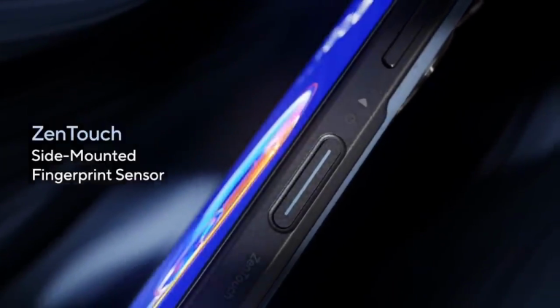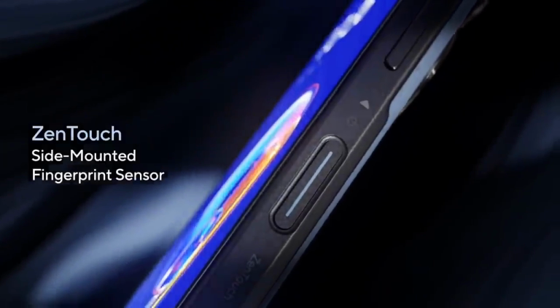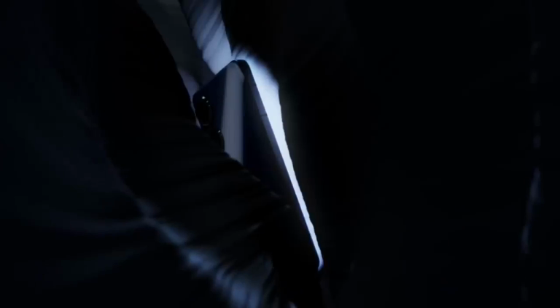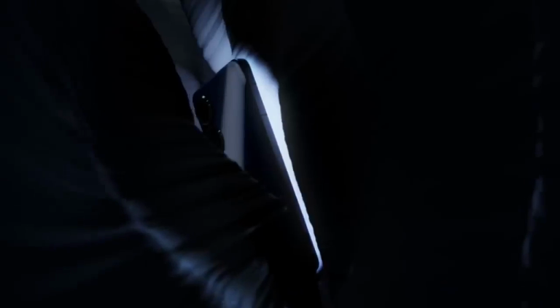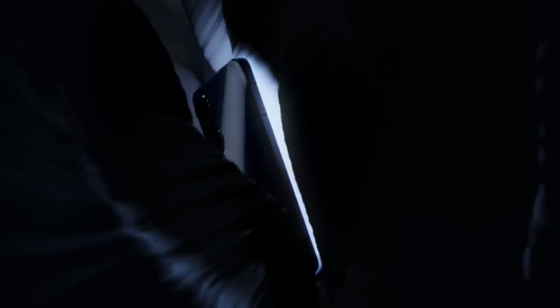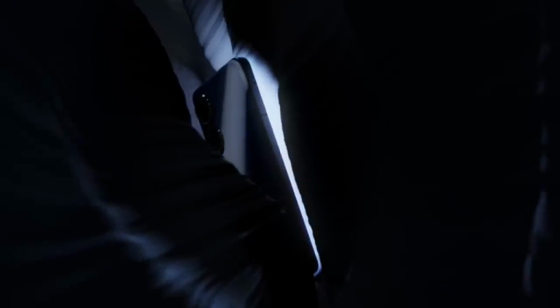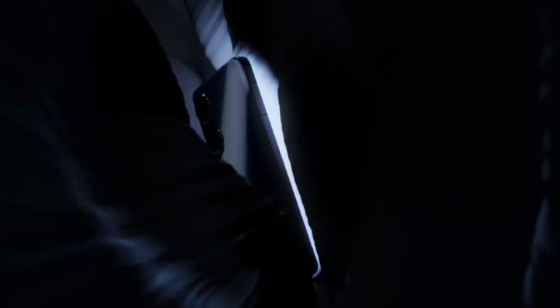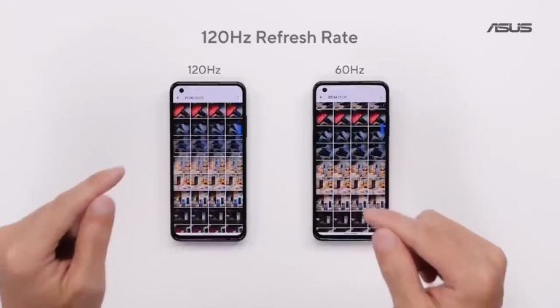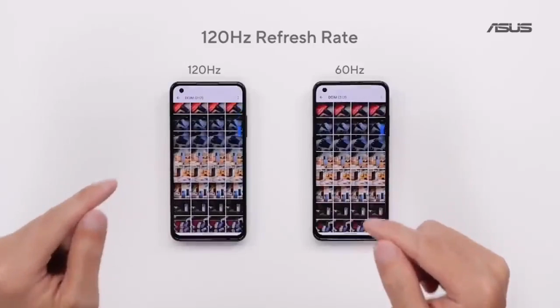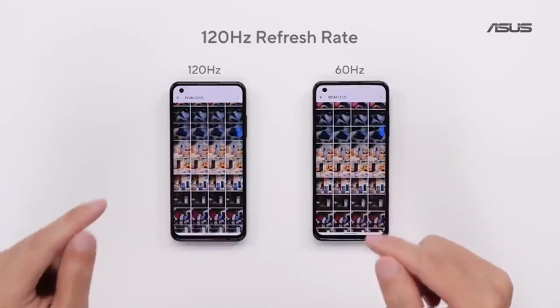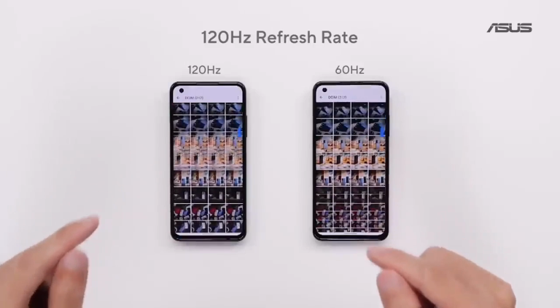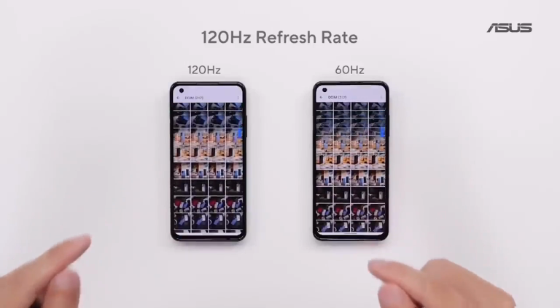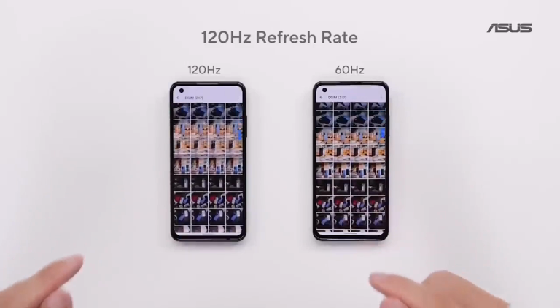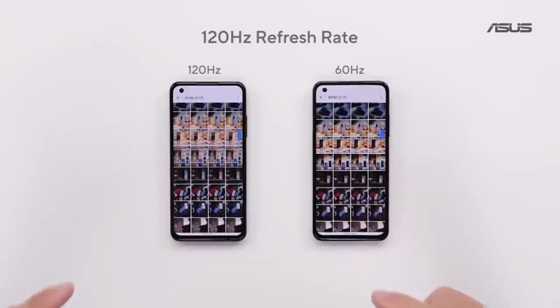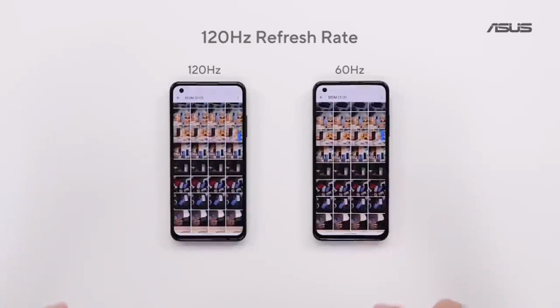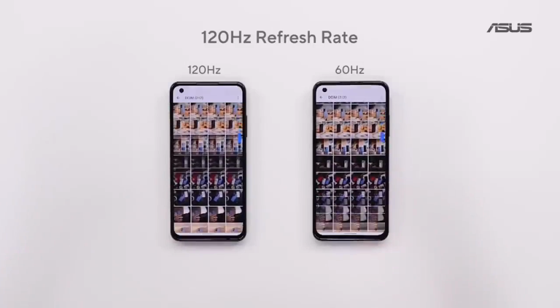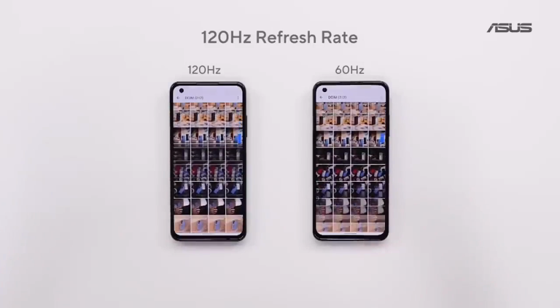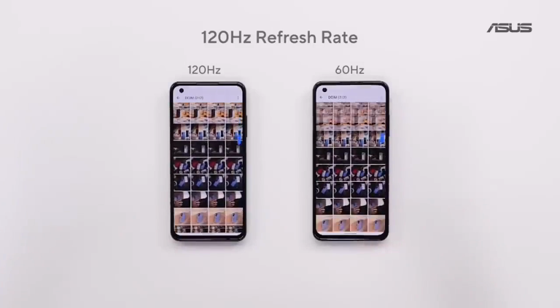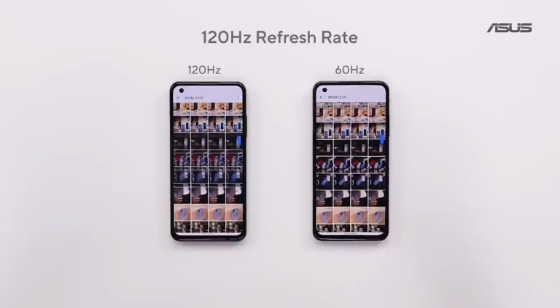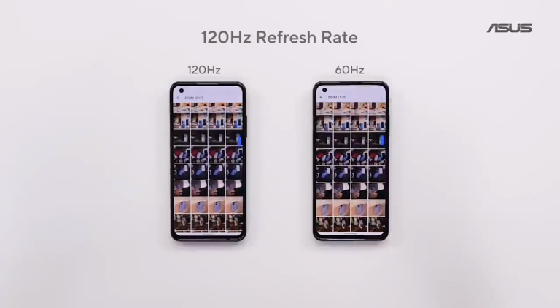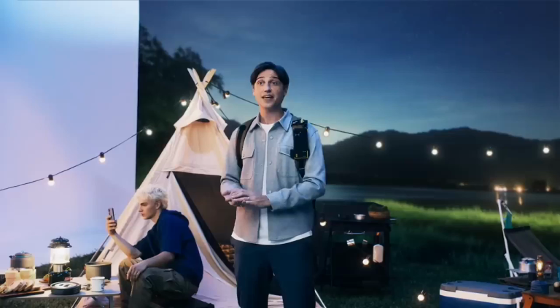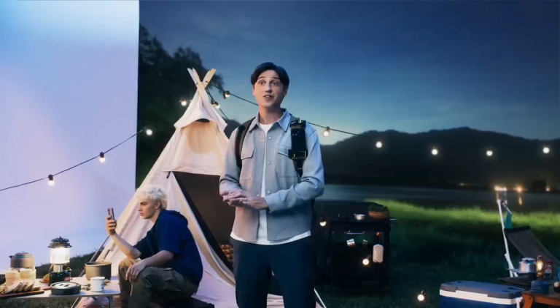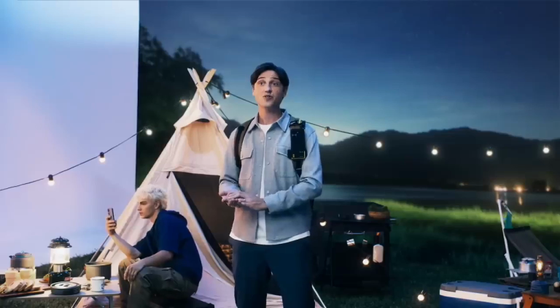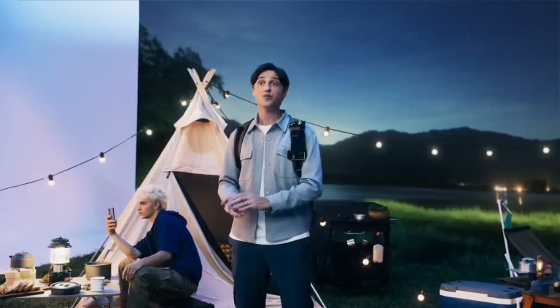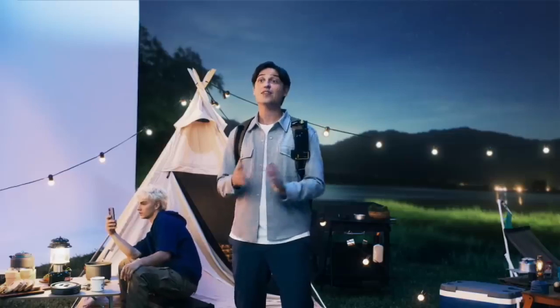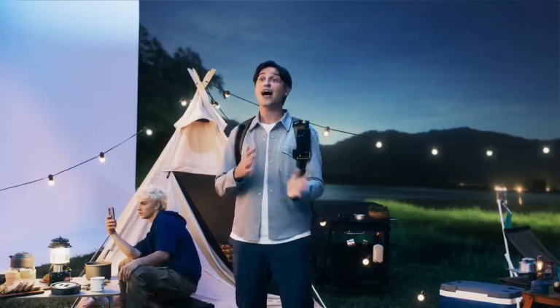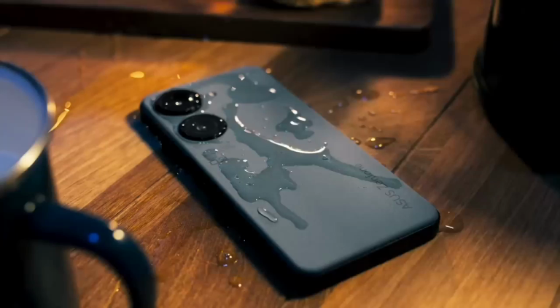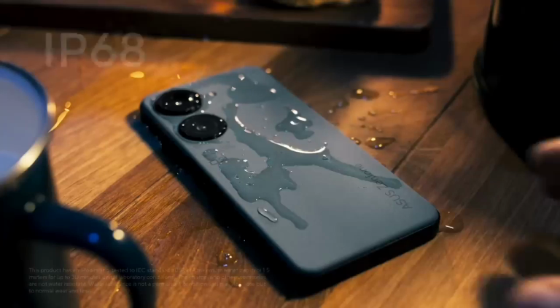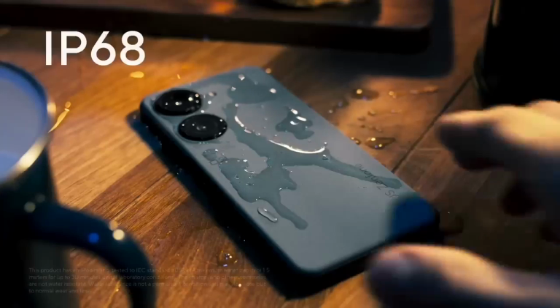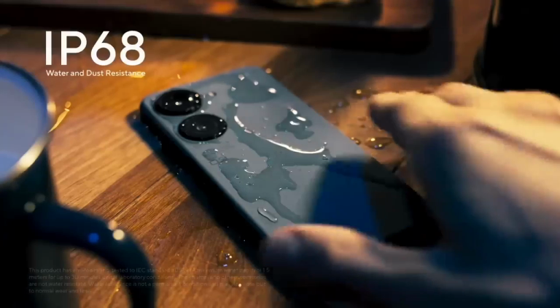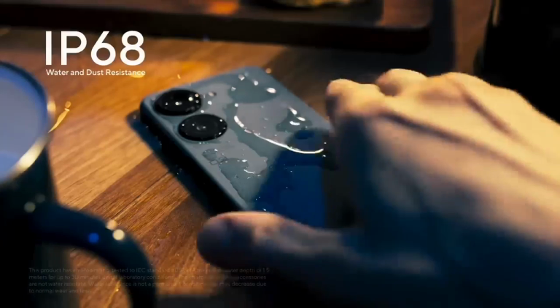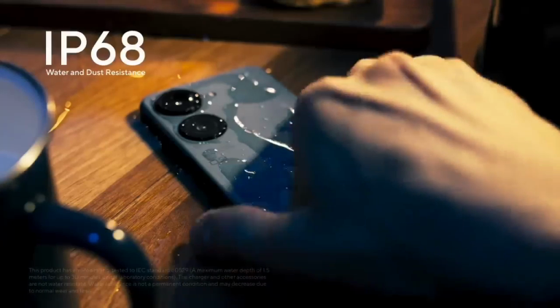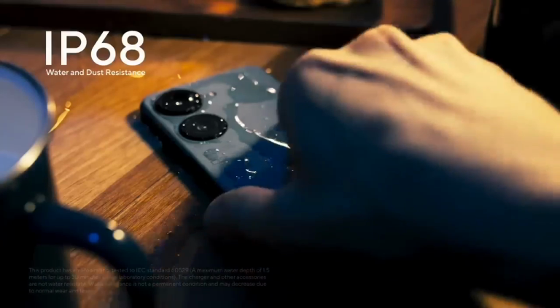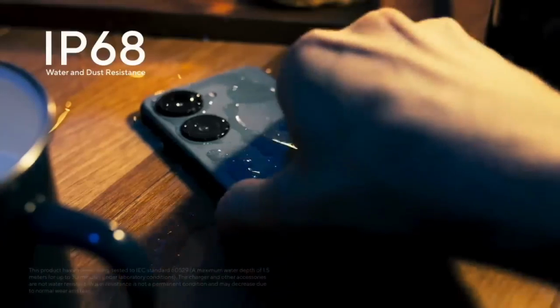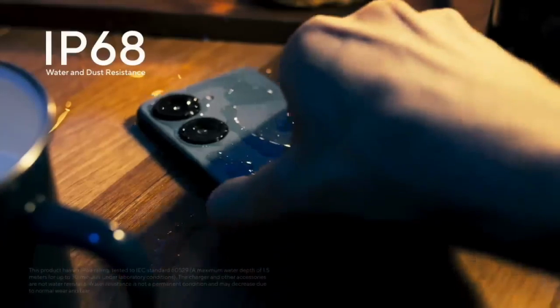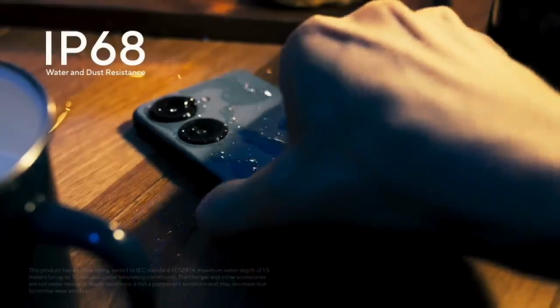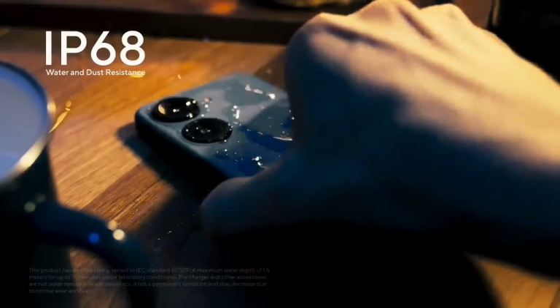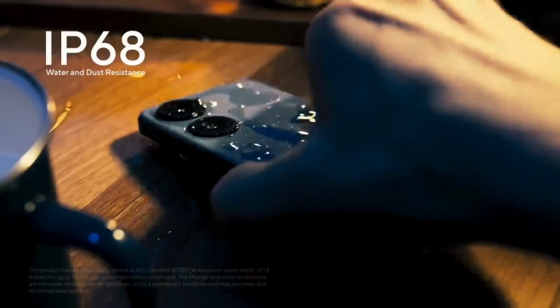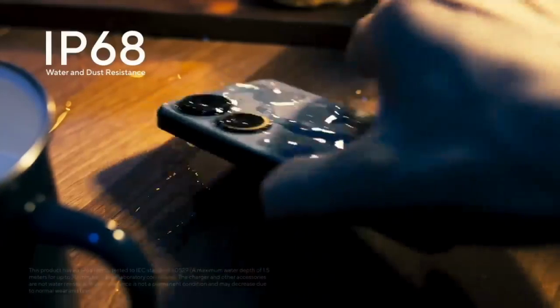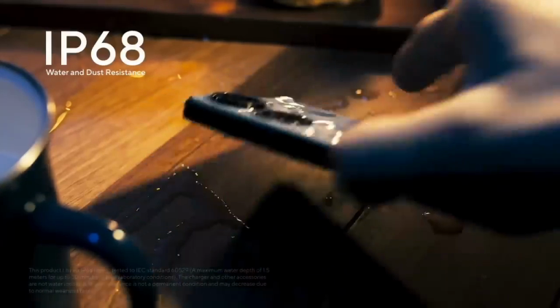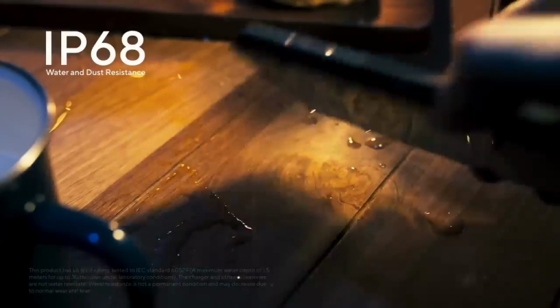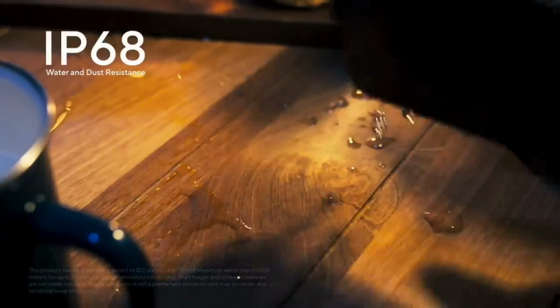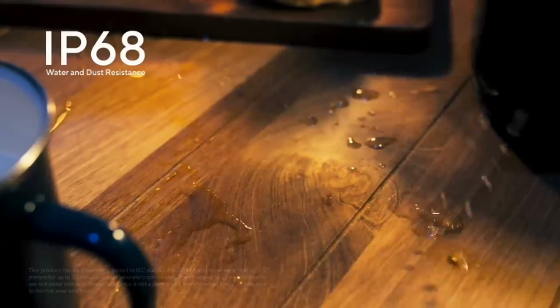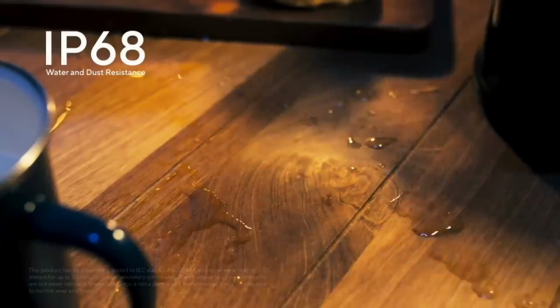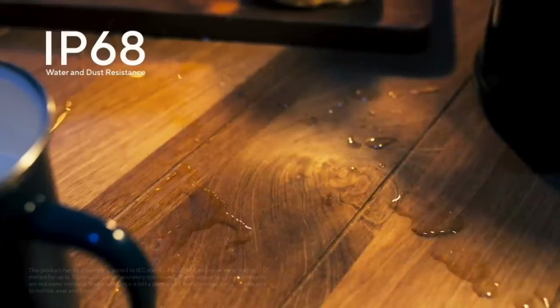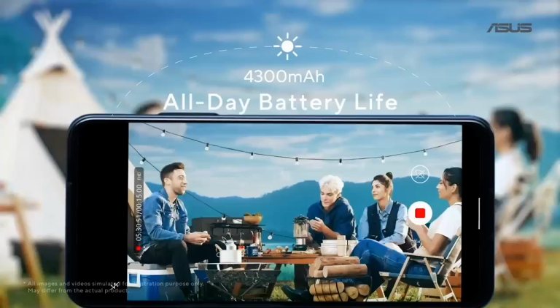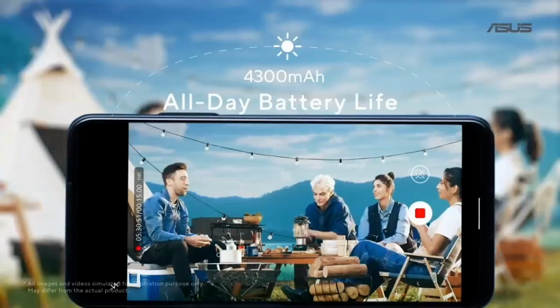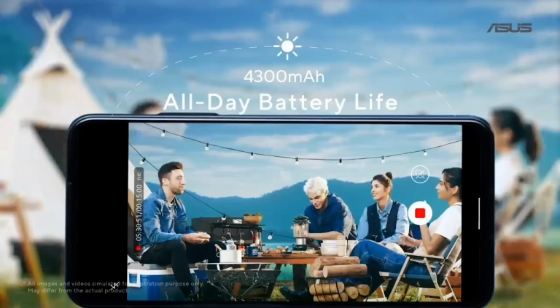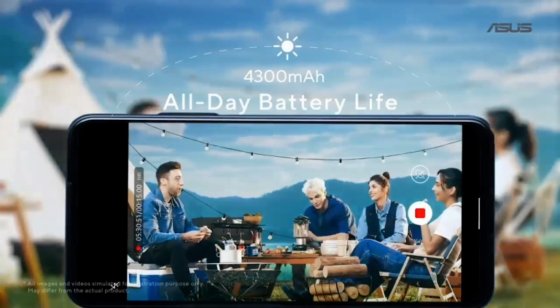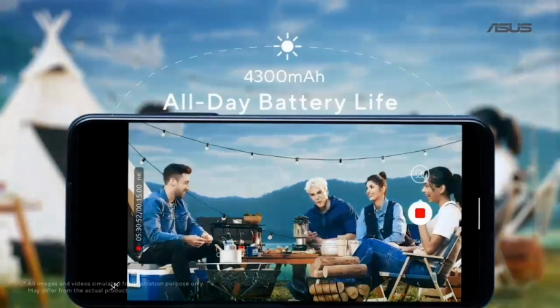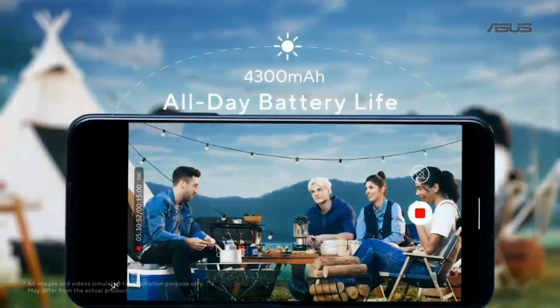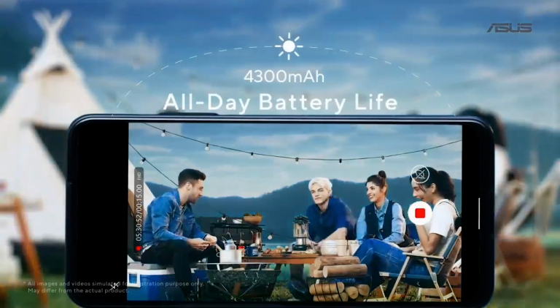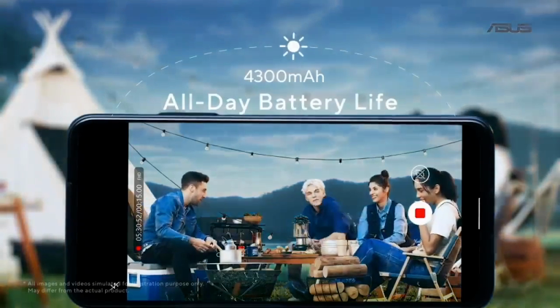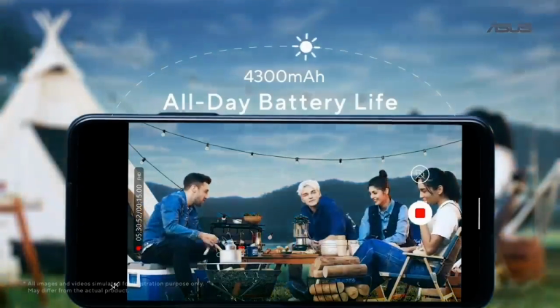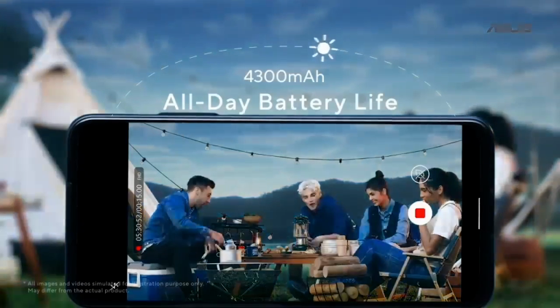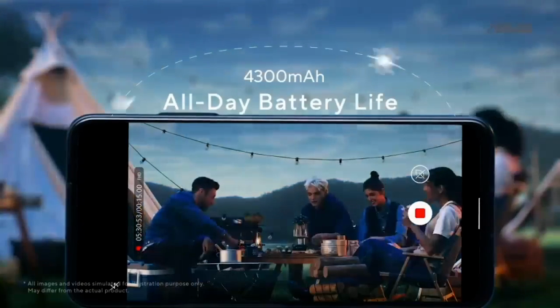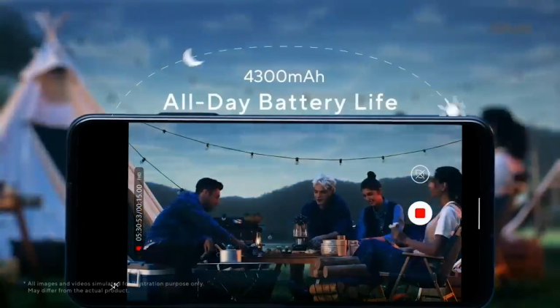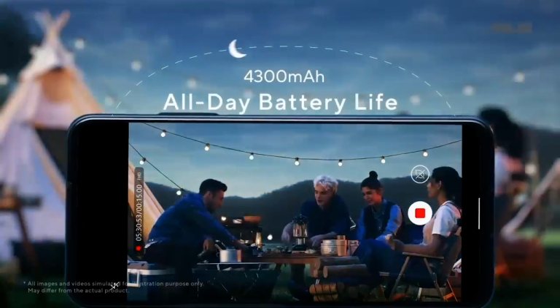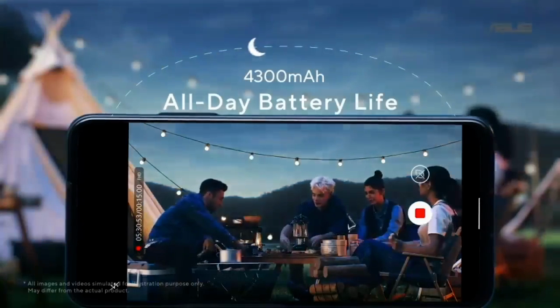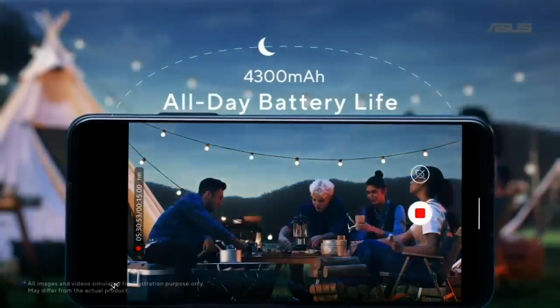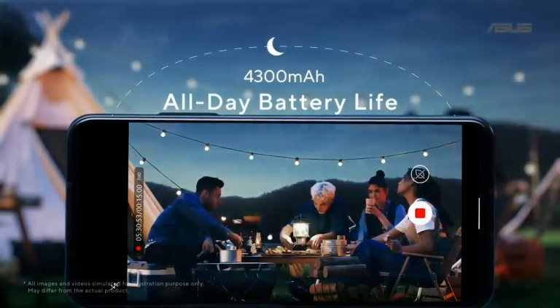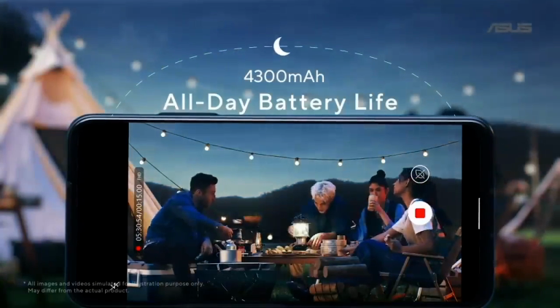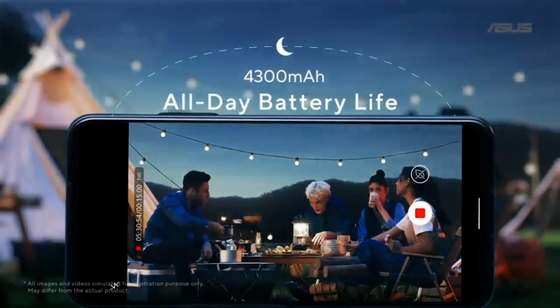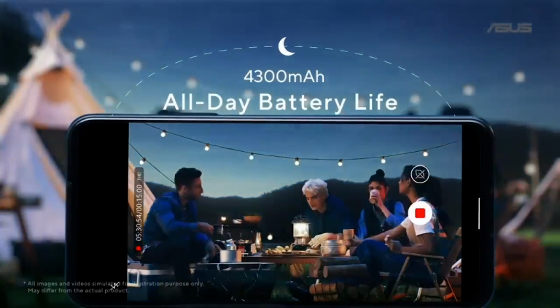It's a smooth 120Hz display. With its IP68 rating, the battery is up to 4300mAh.